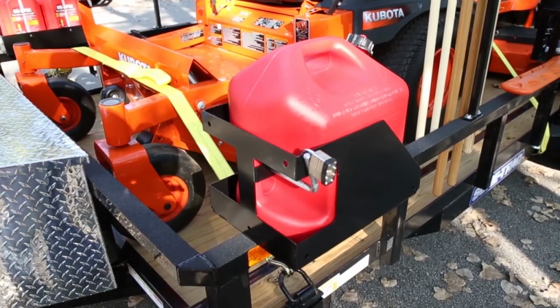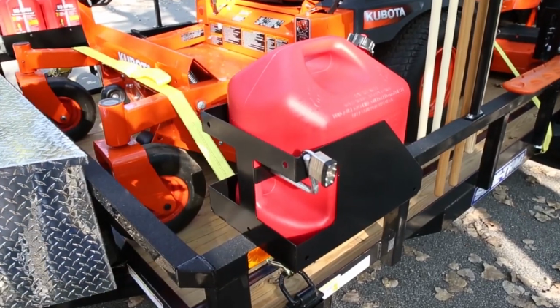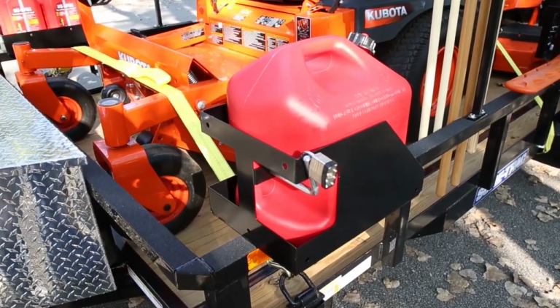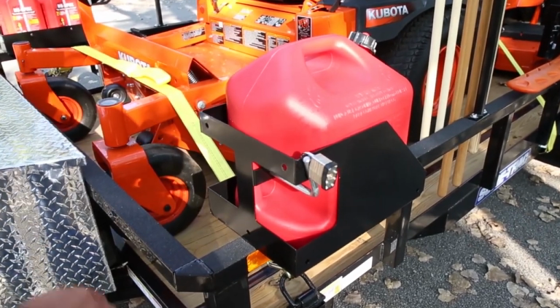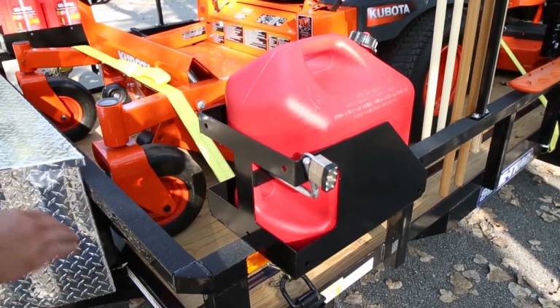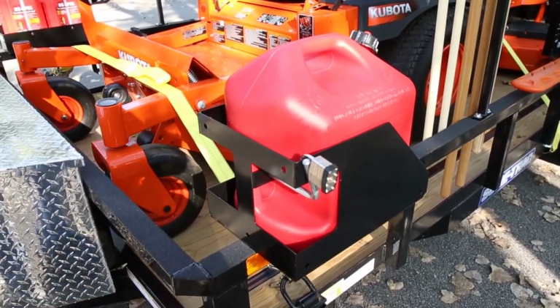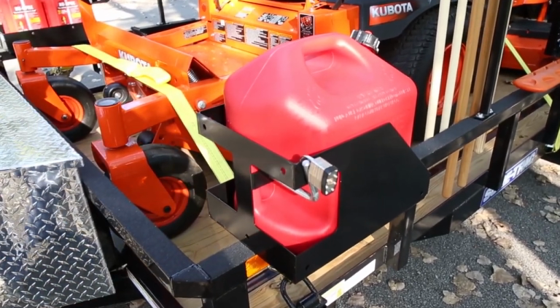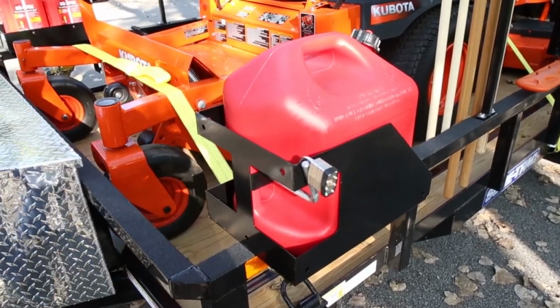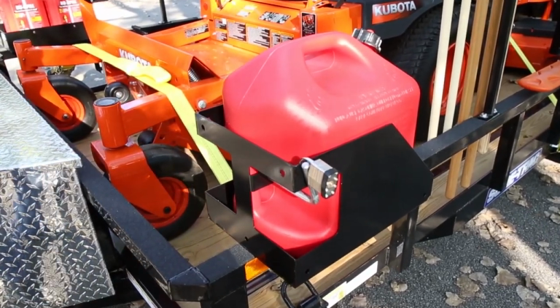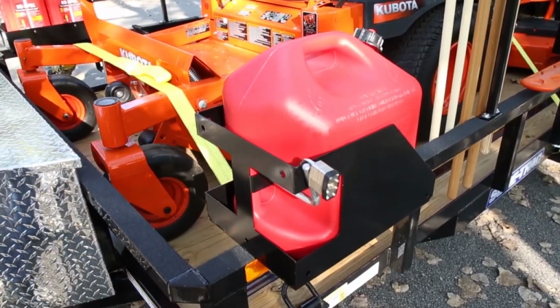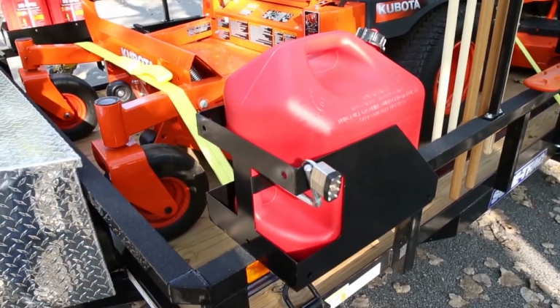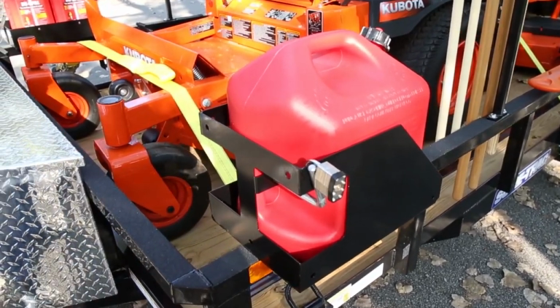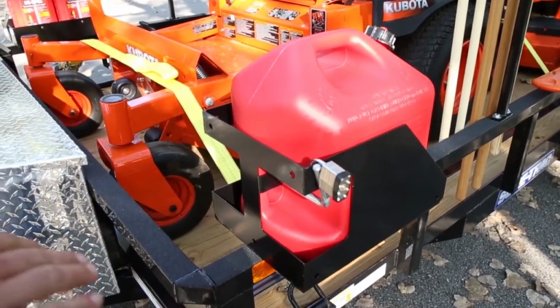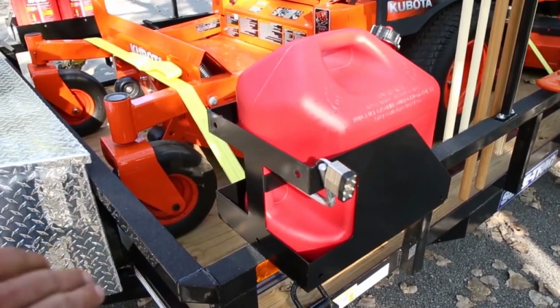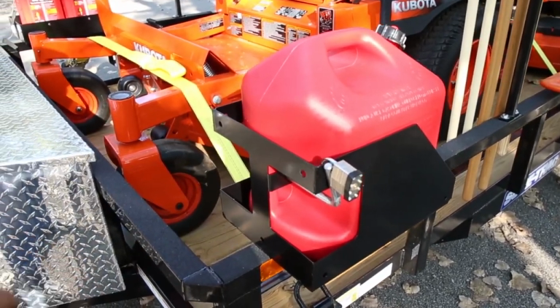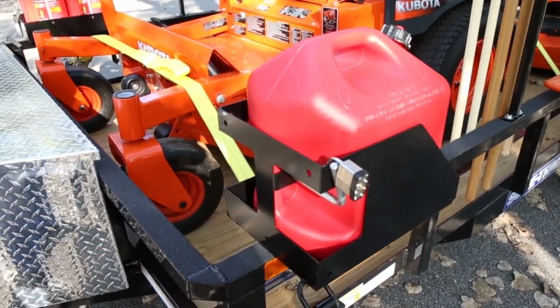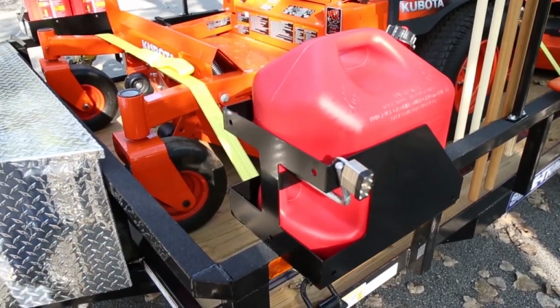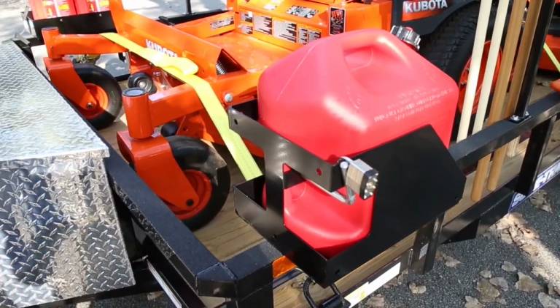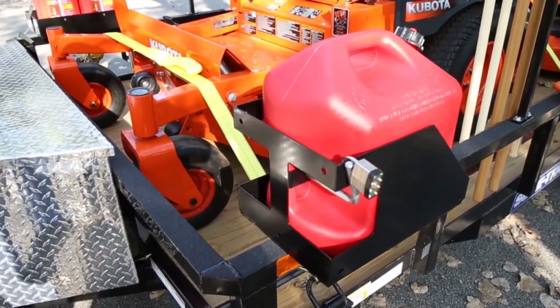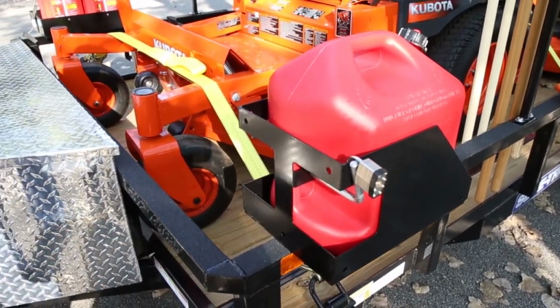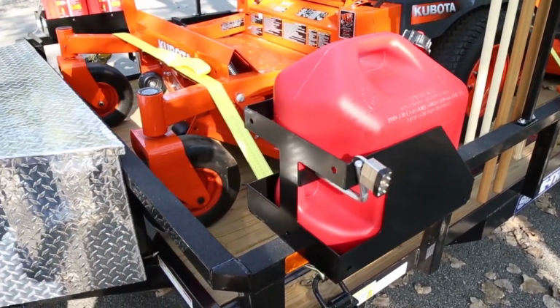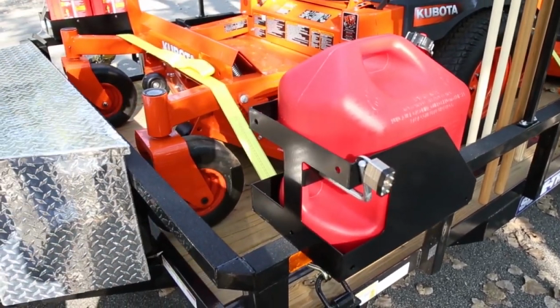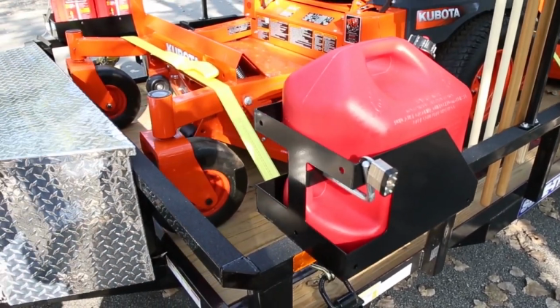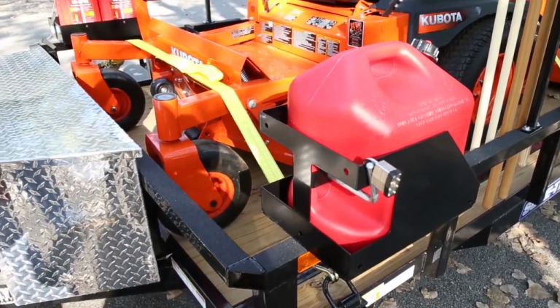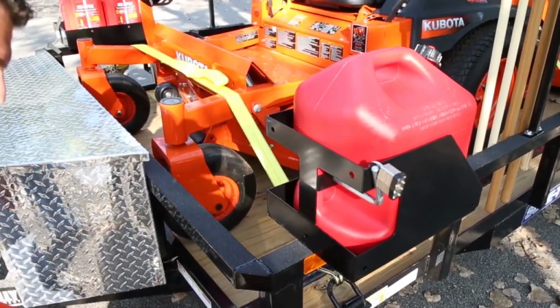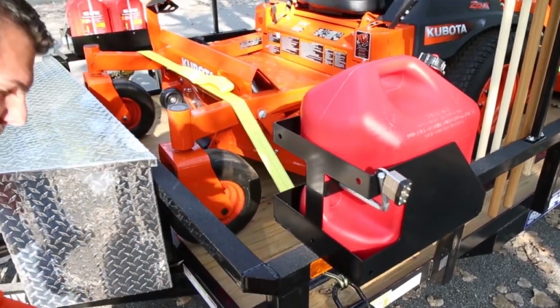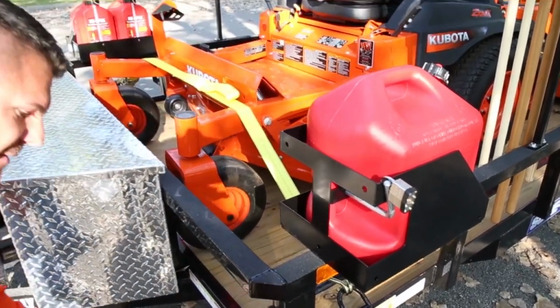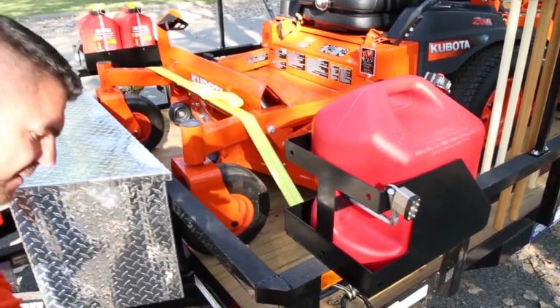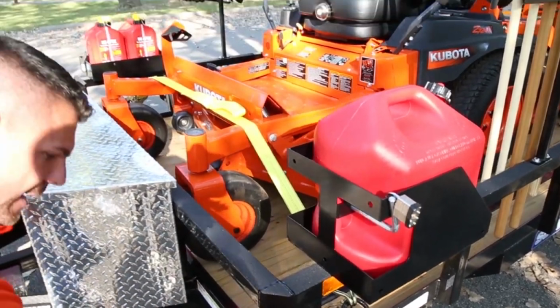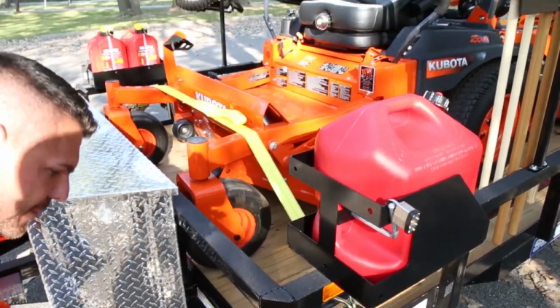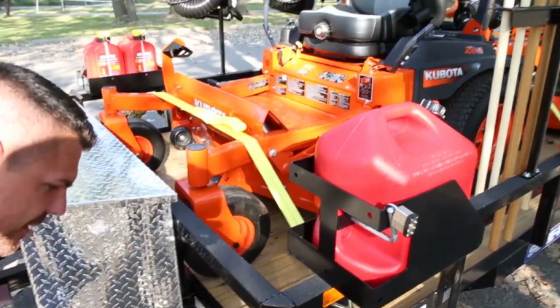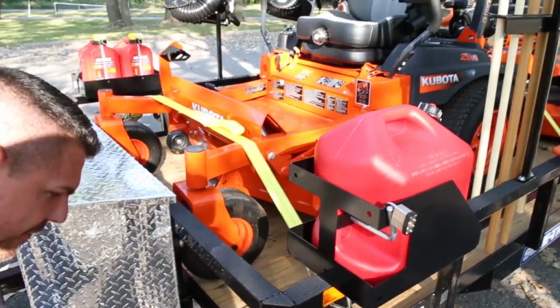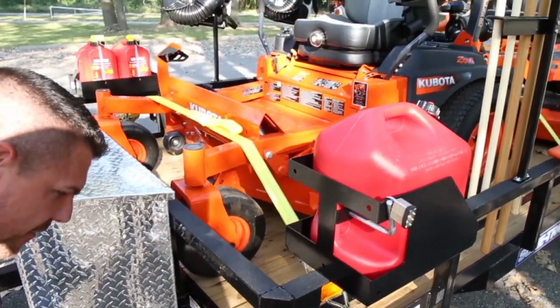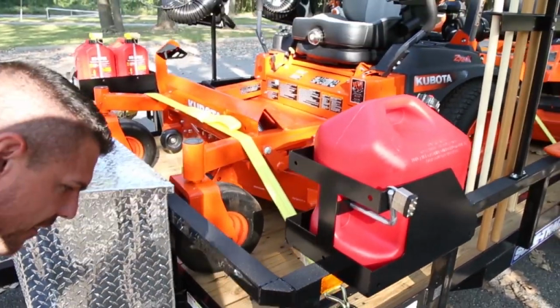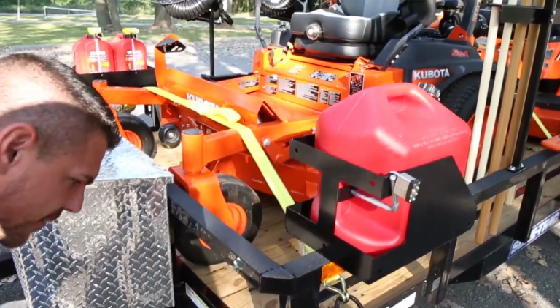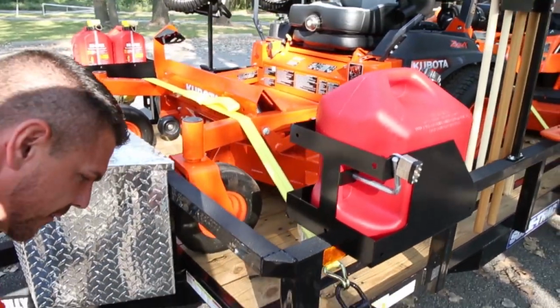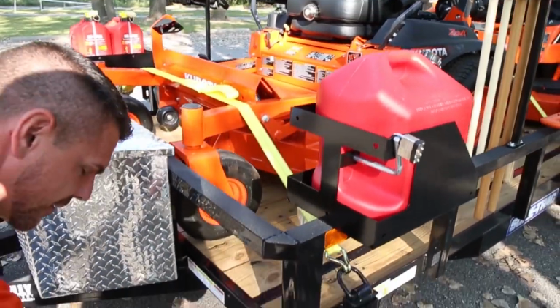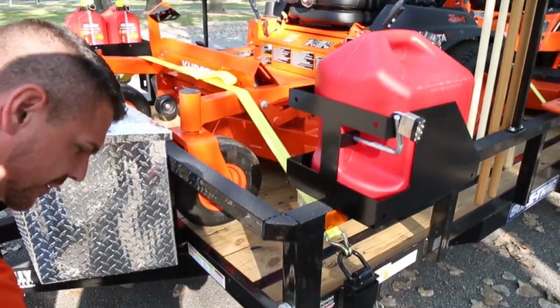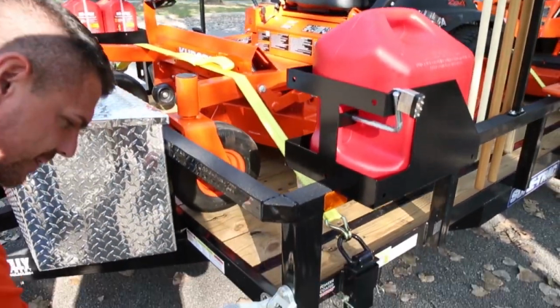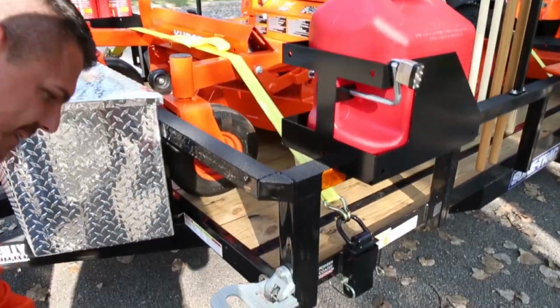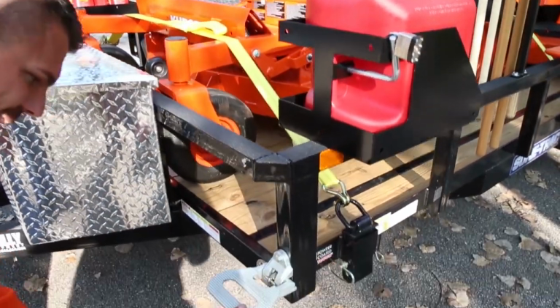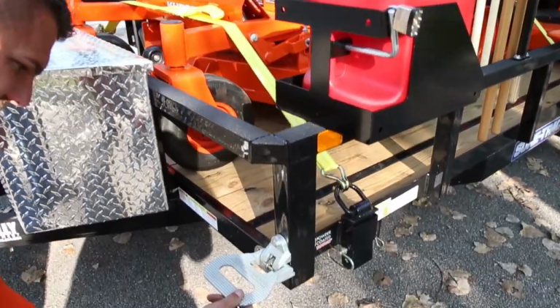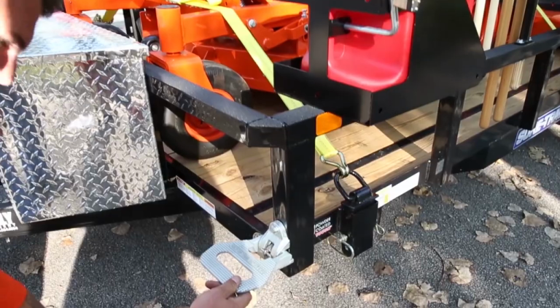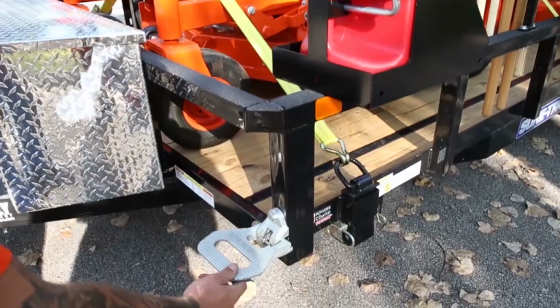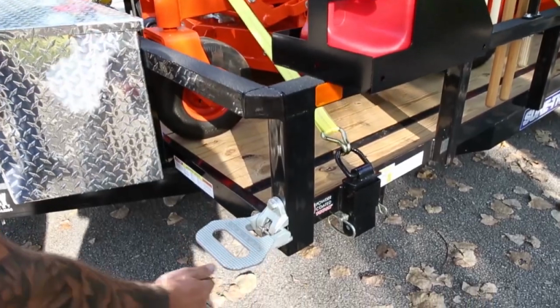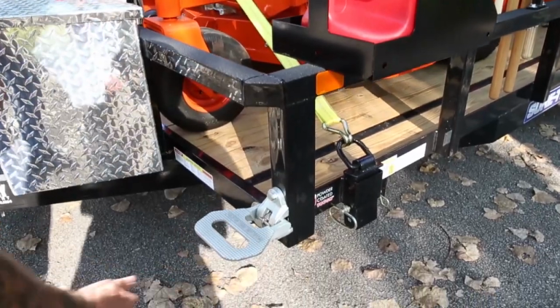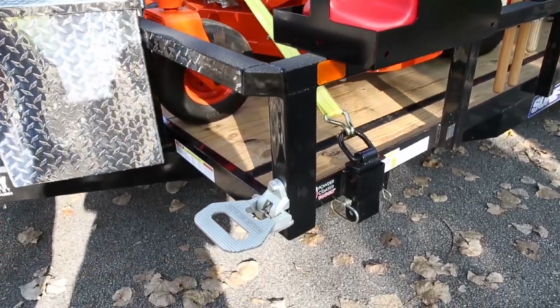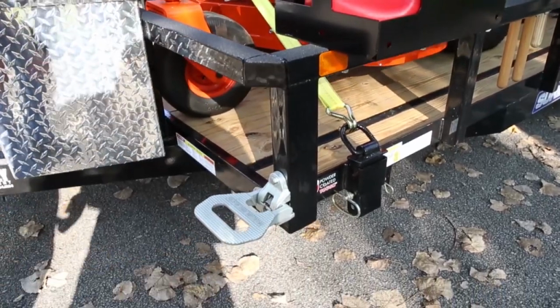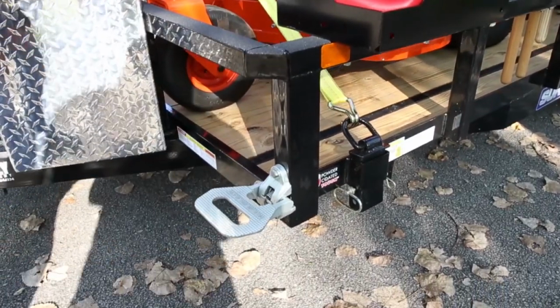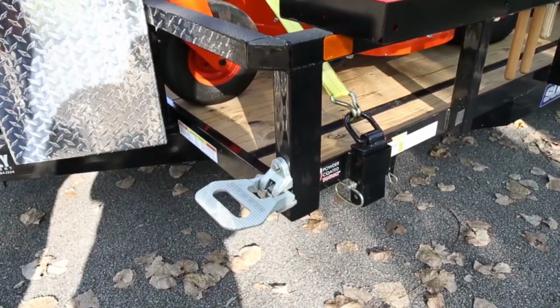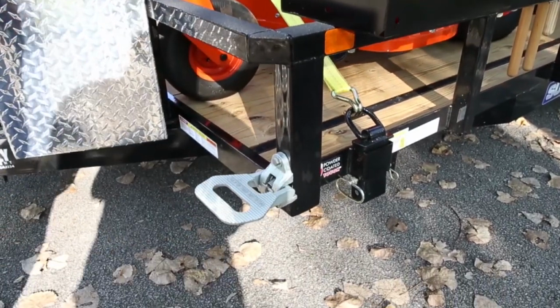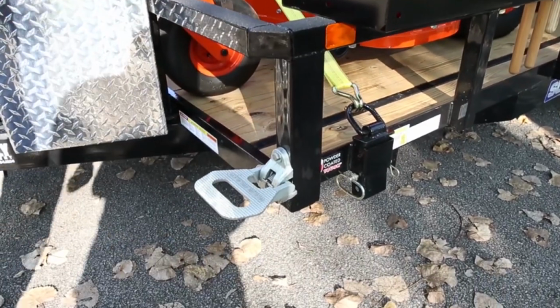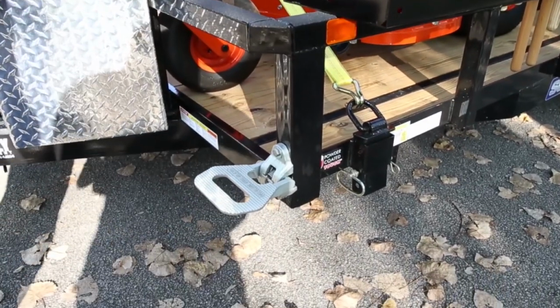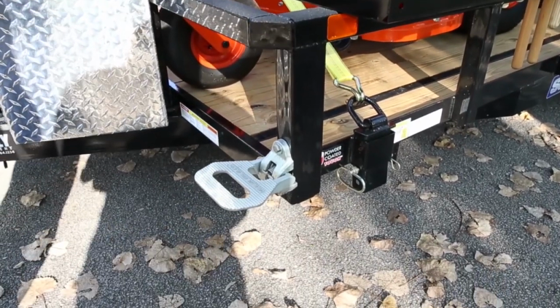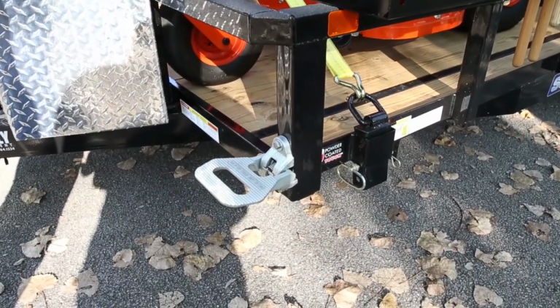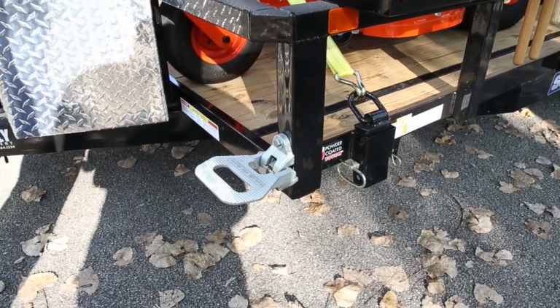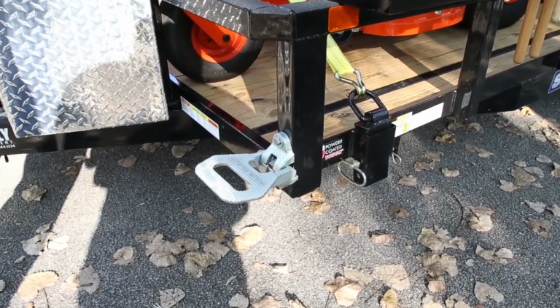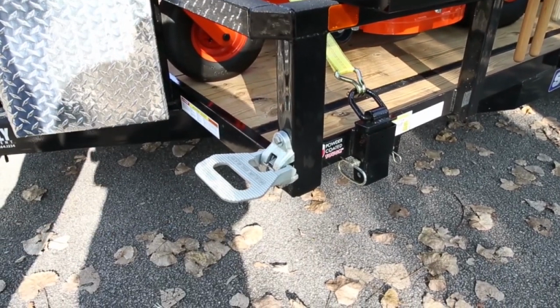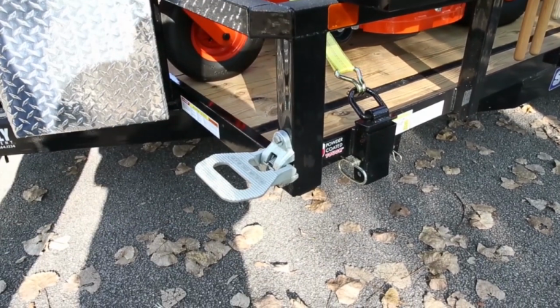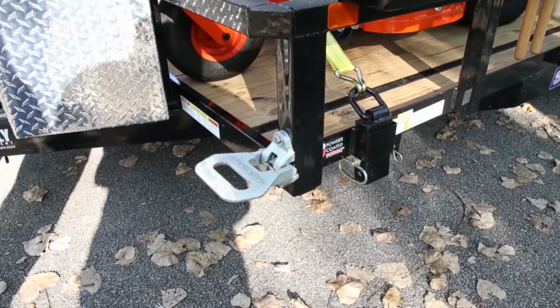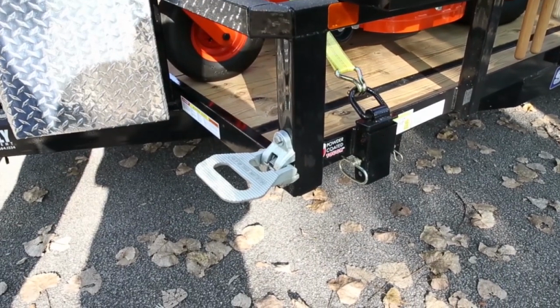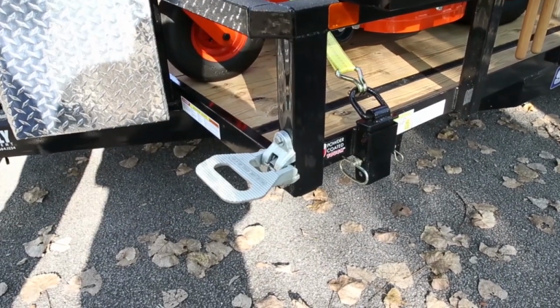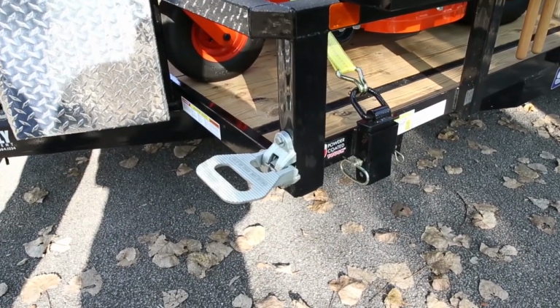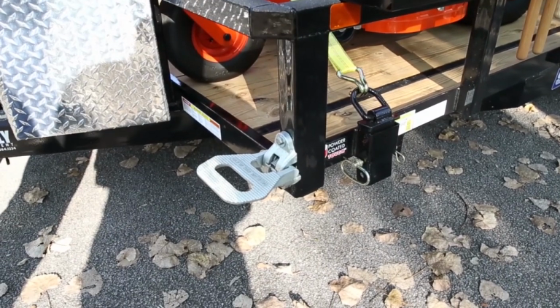With all these accessories along the side, we've added our folding steps to the front corners to help you gain access into that trailer.